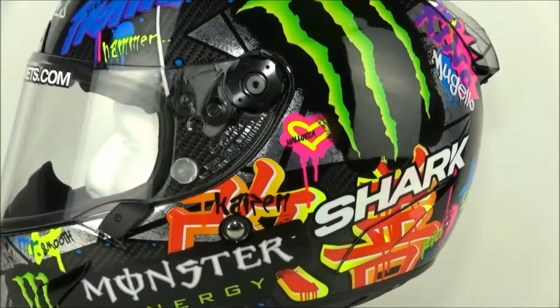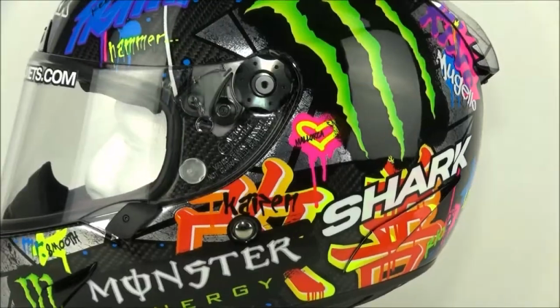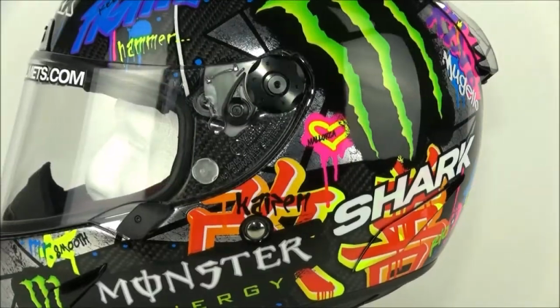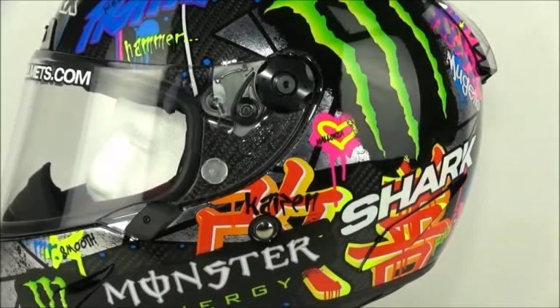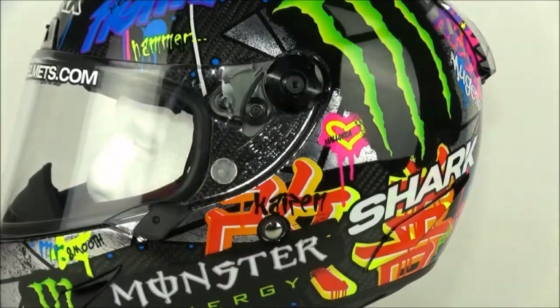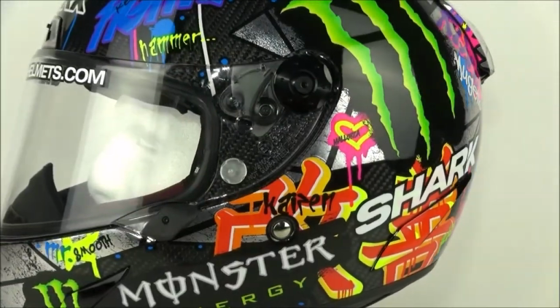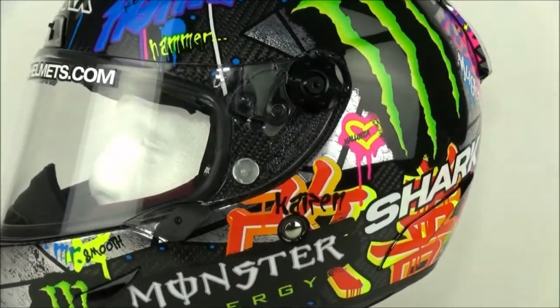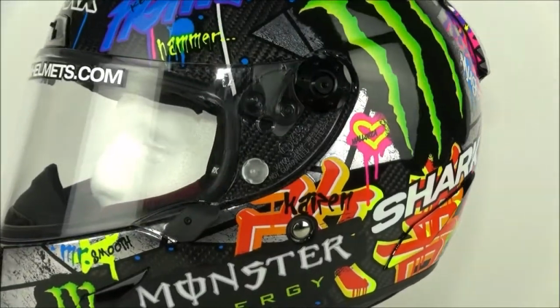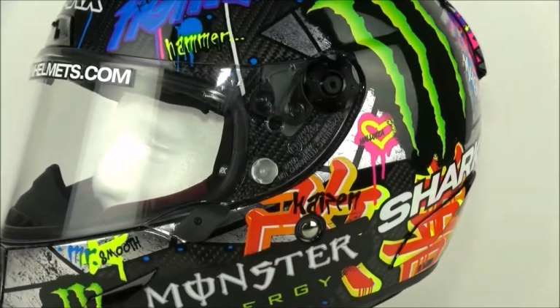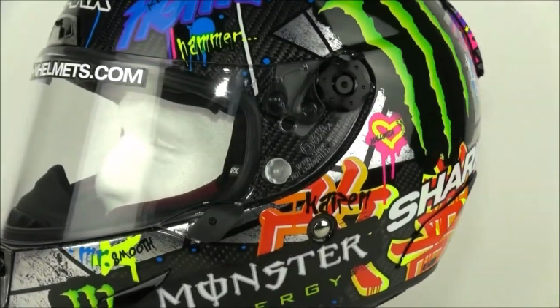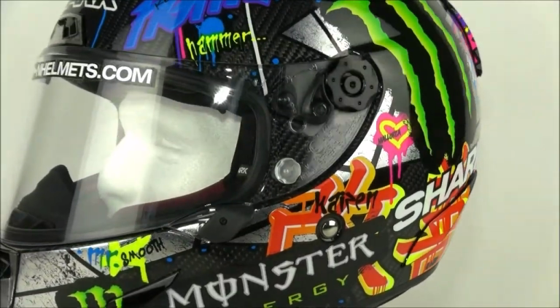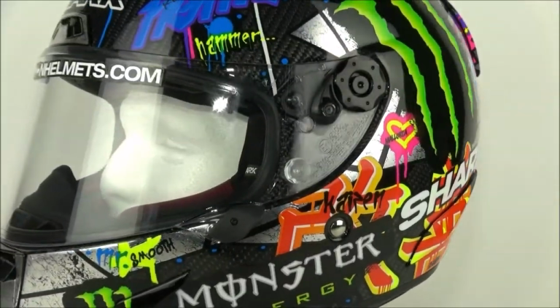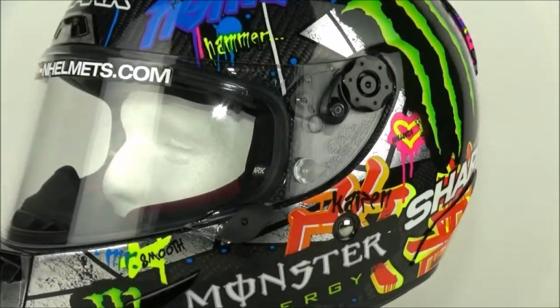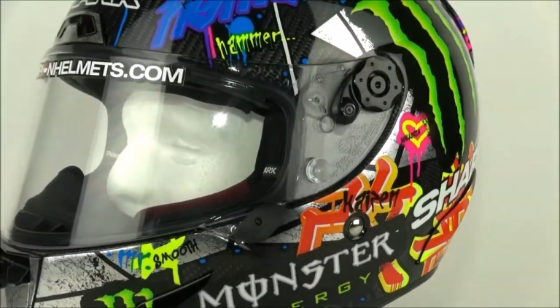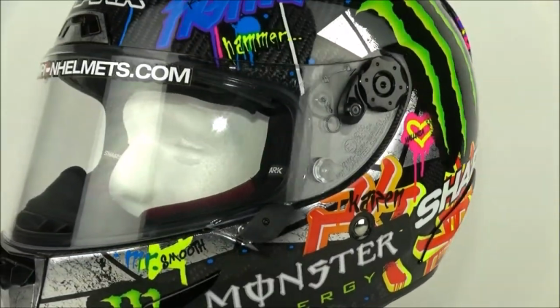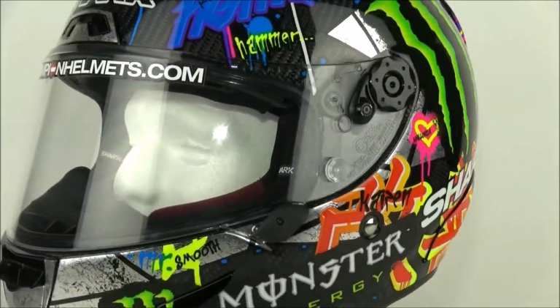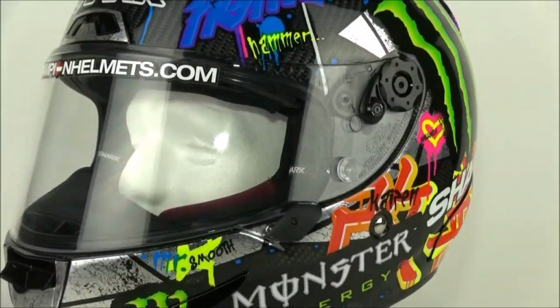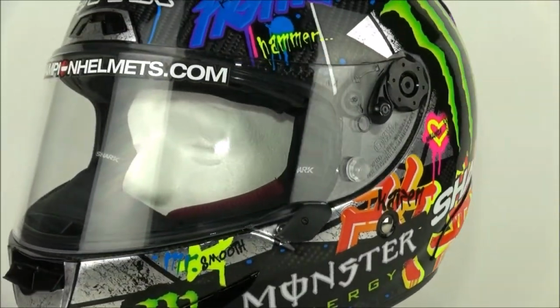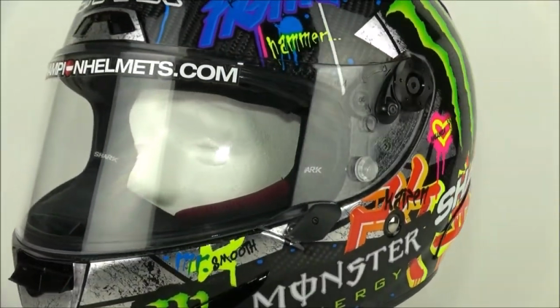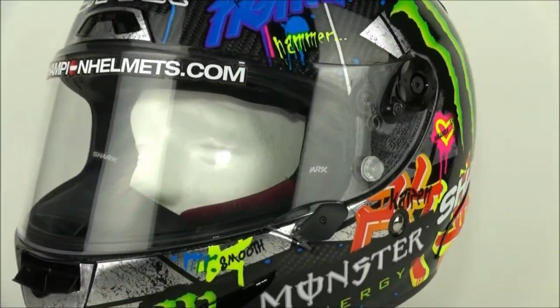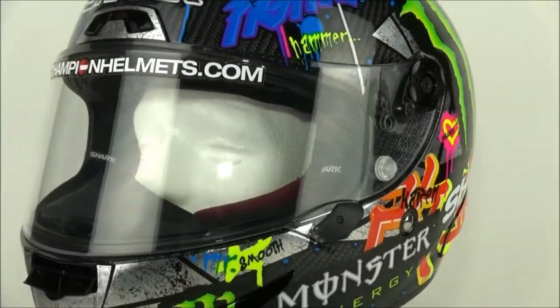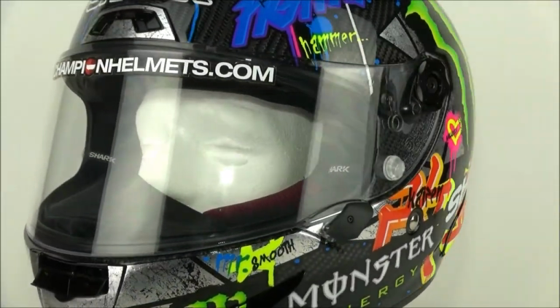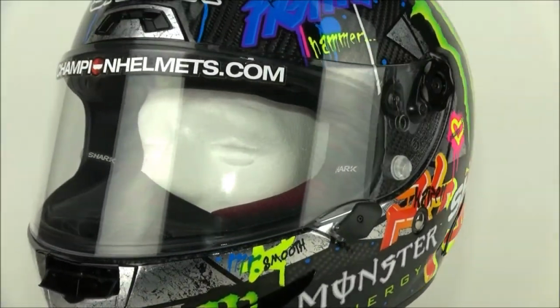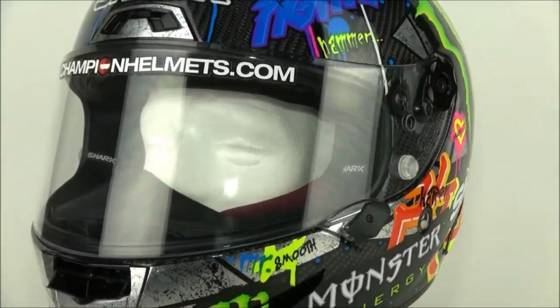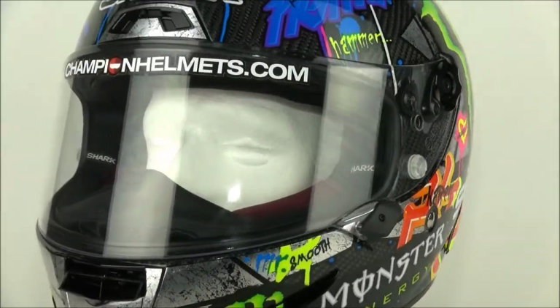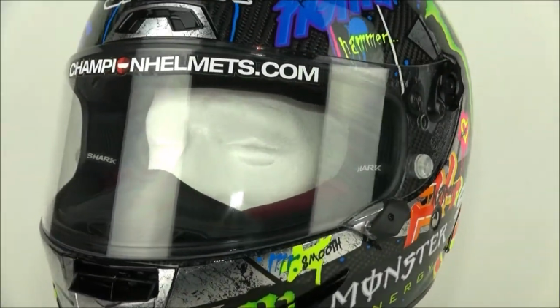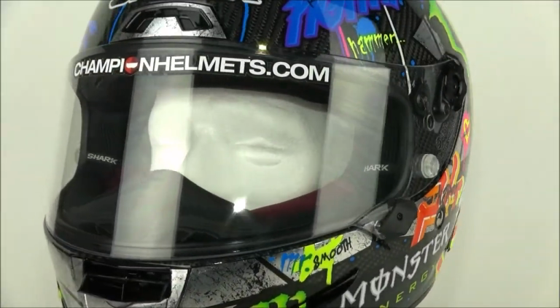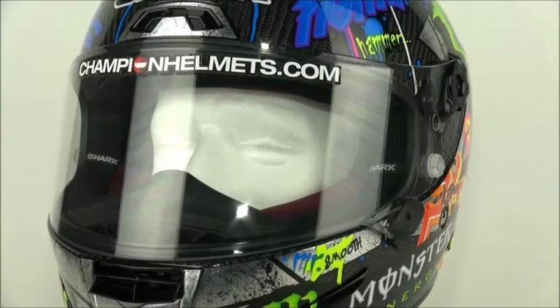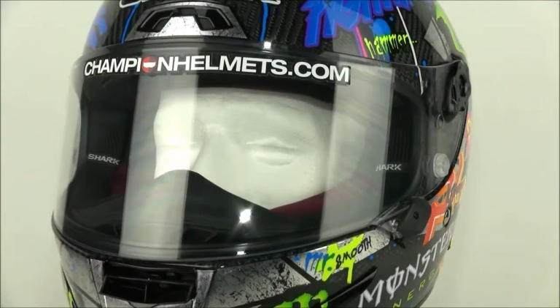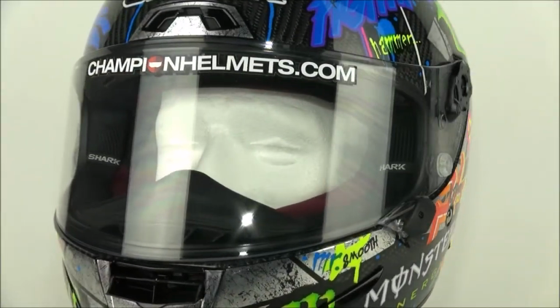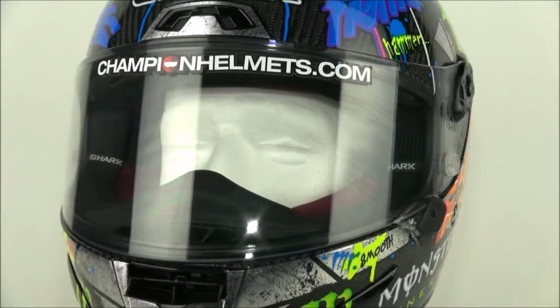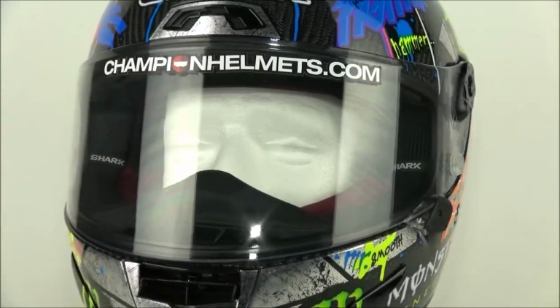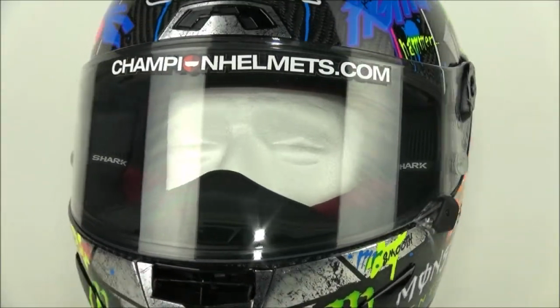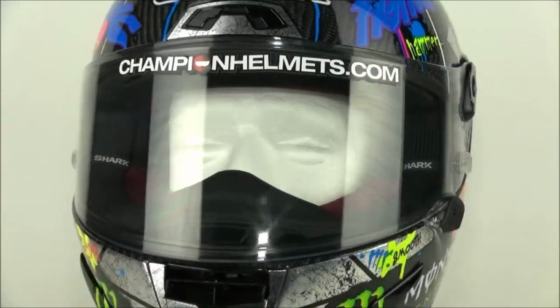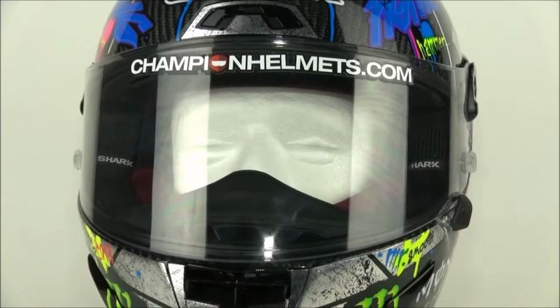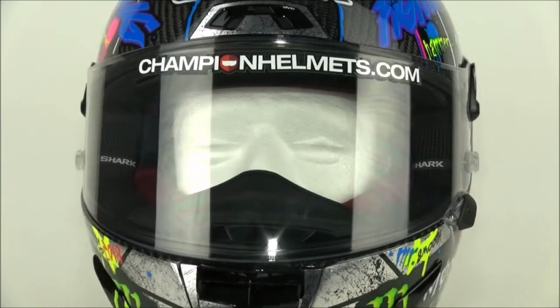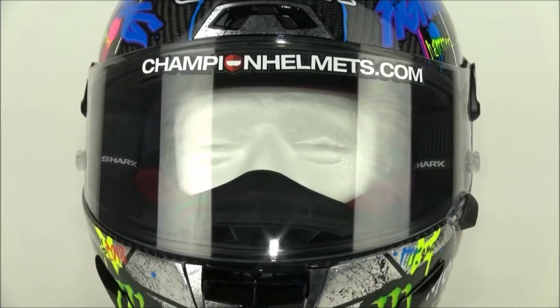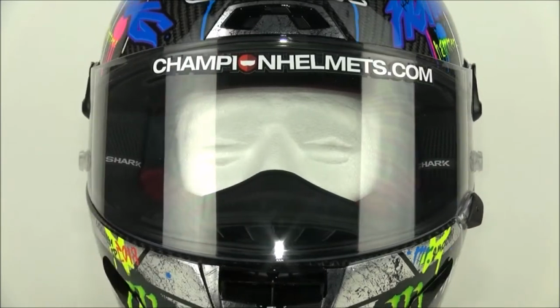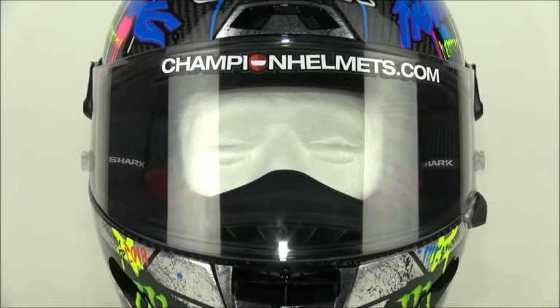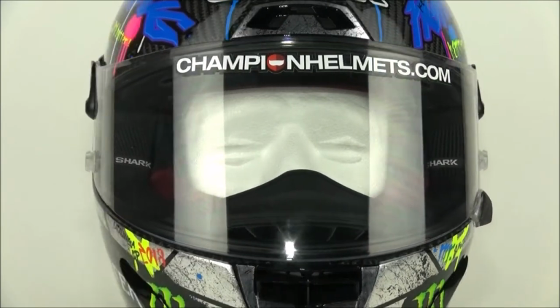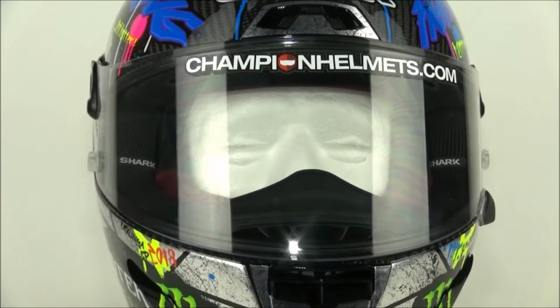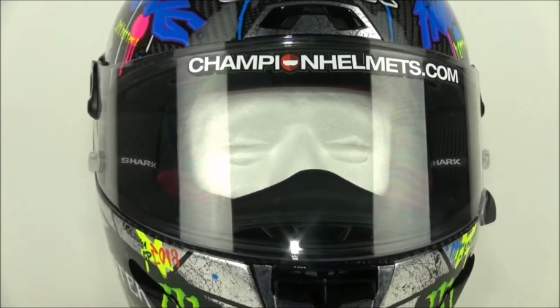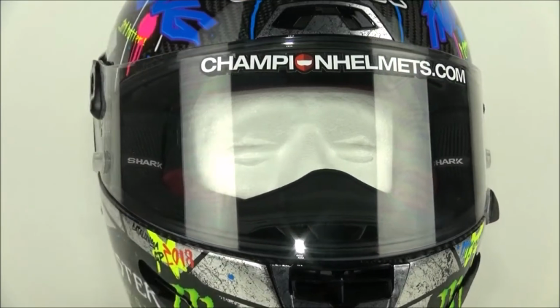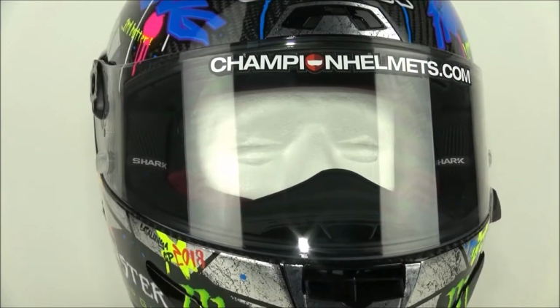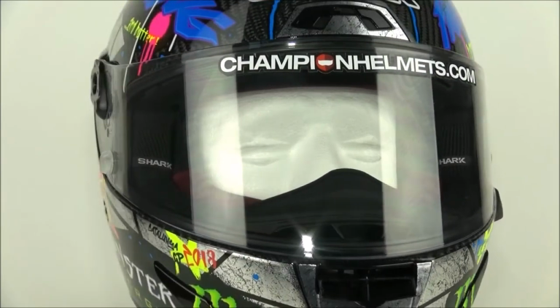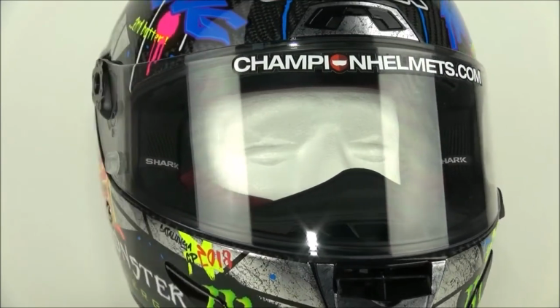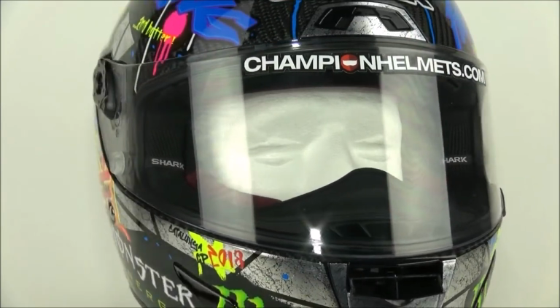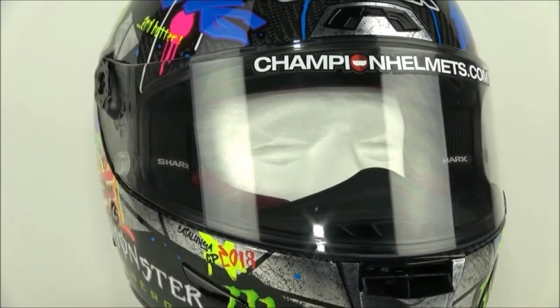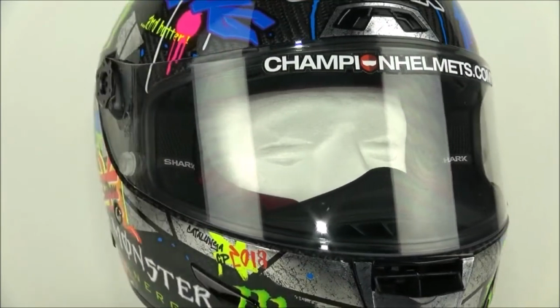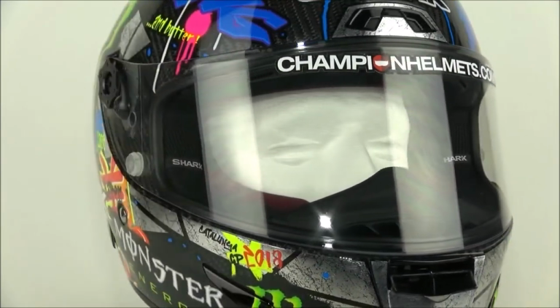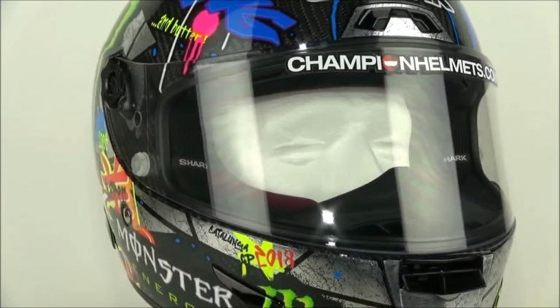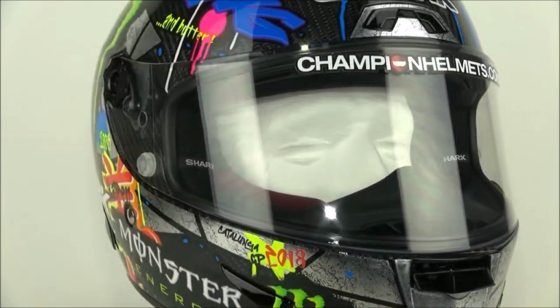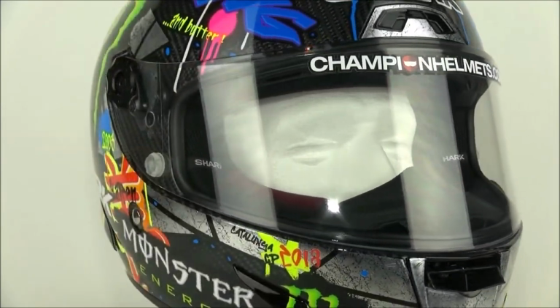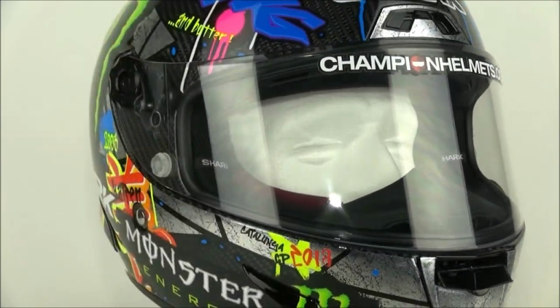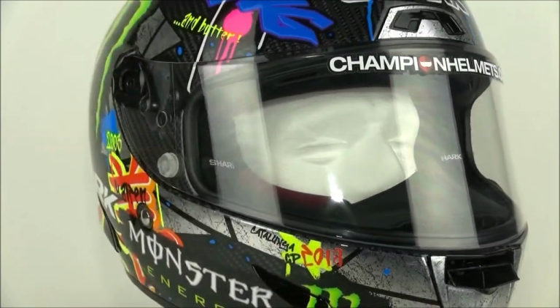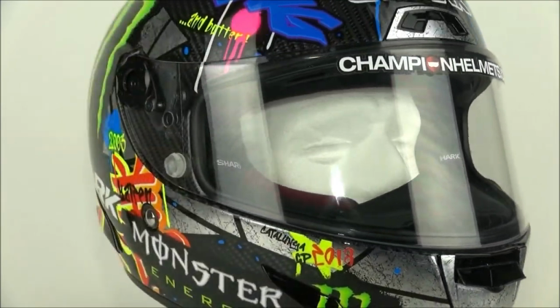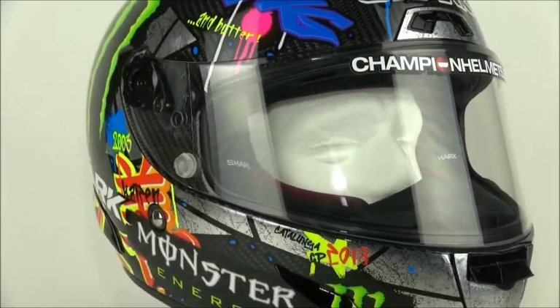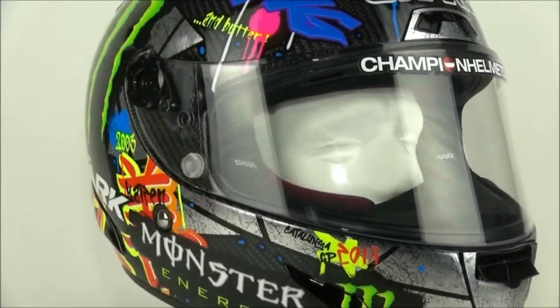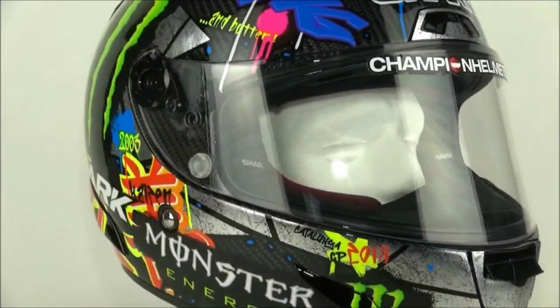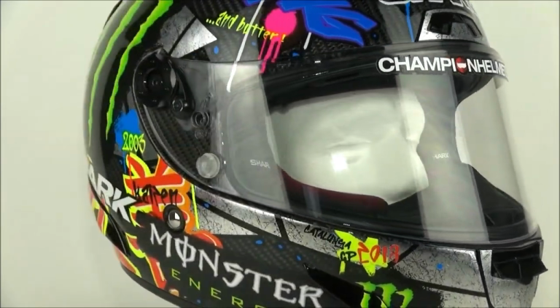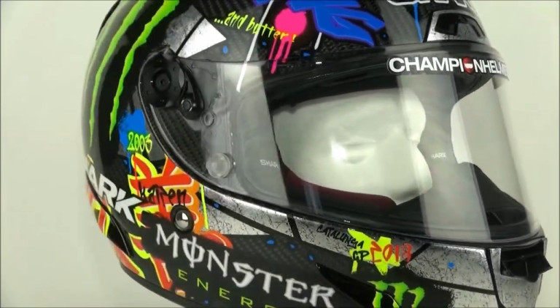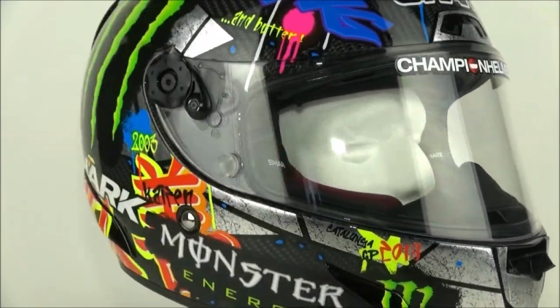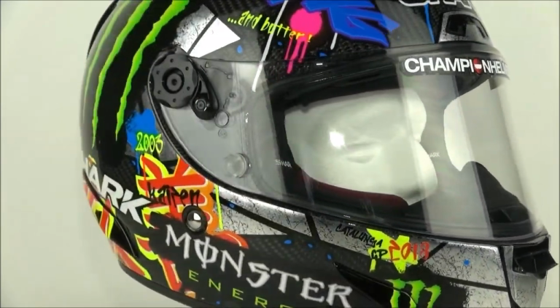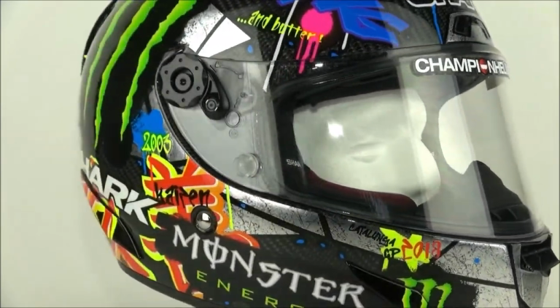The visor is optical class 1, anti-scratch and anti-fog treated. The visor can also be easily replaced without tools.